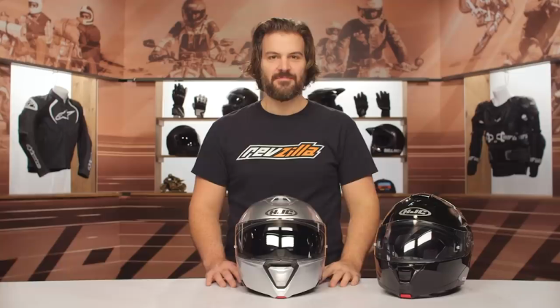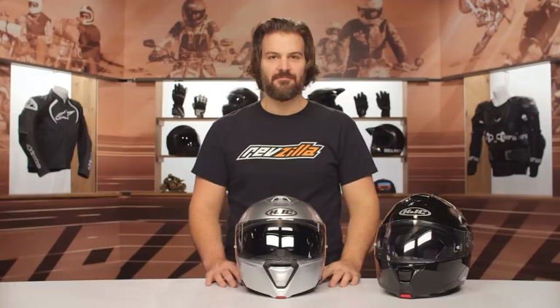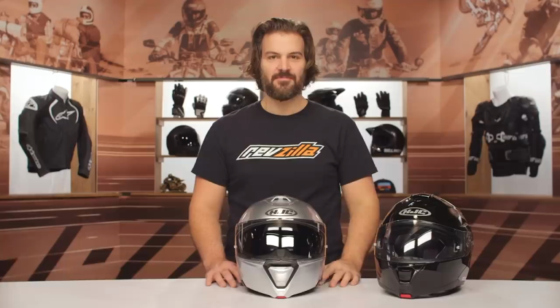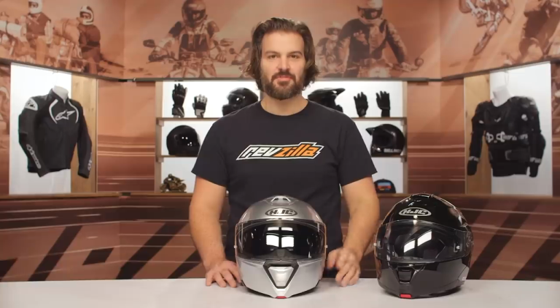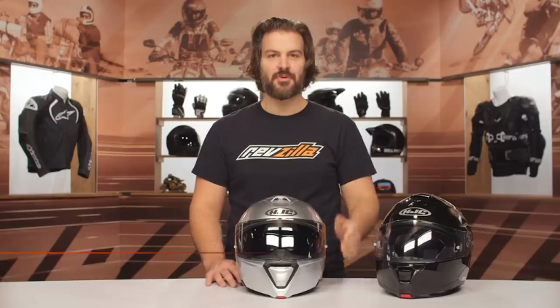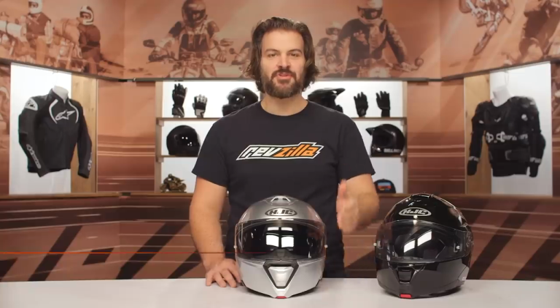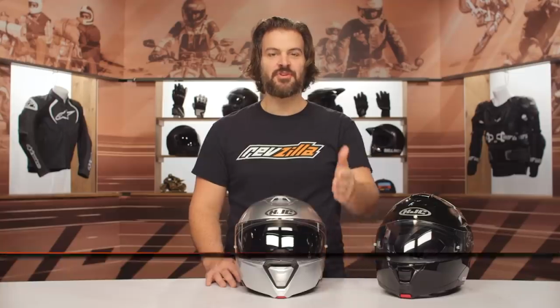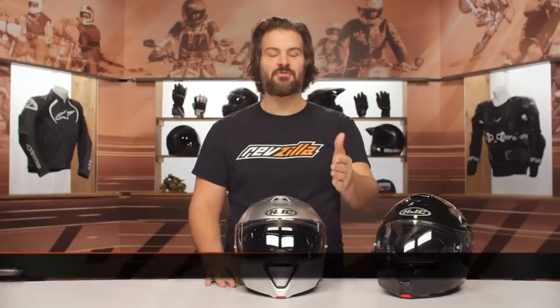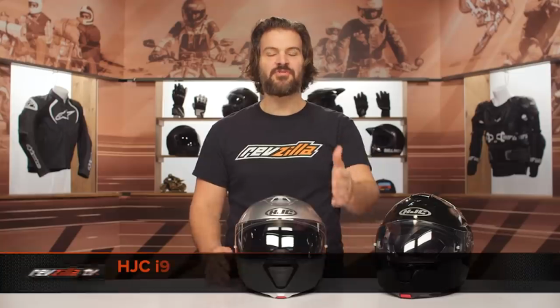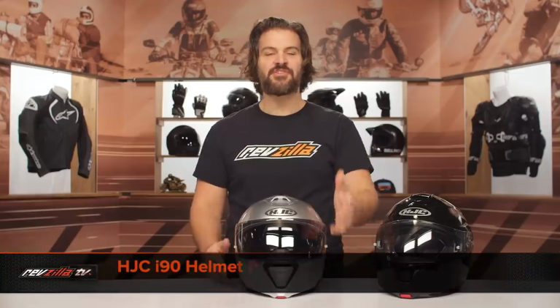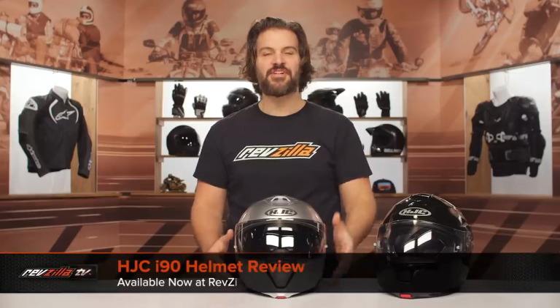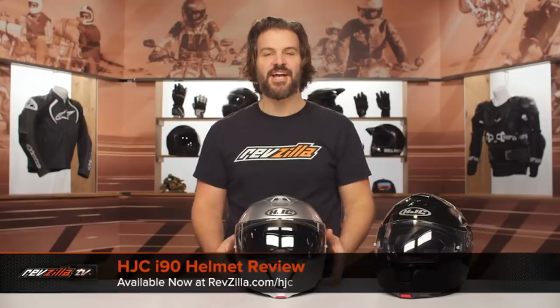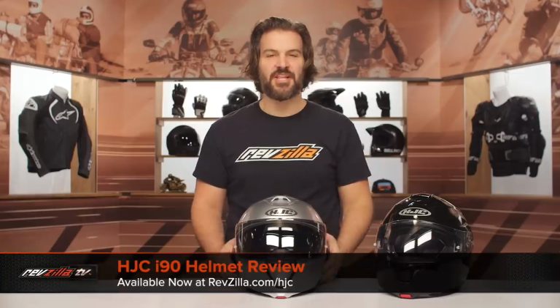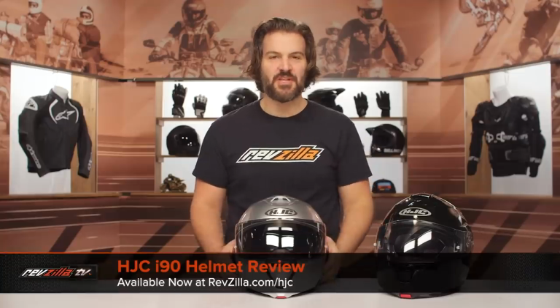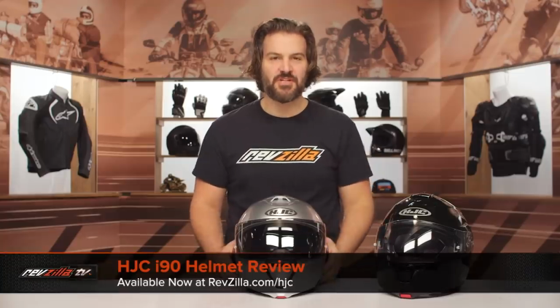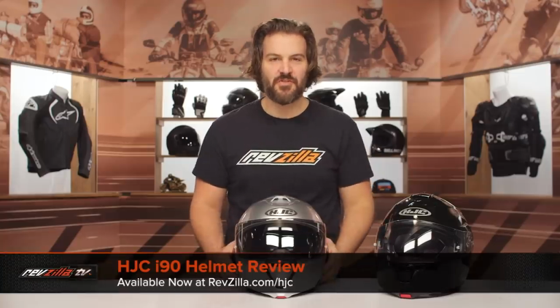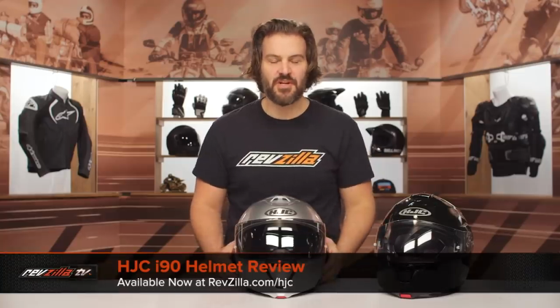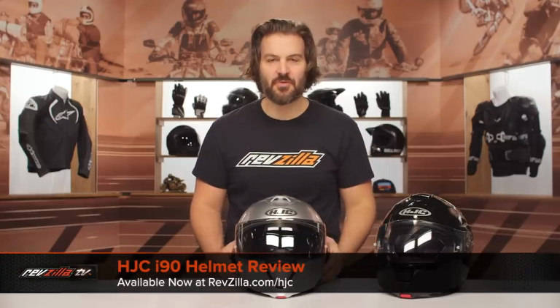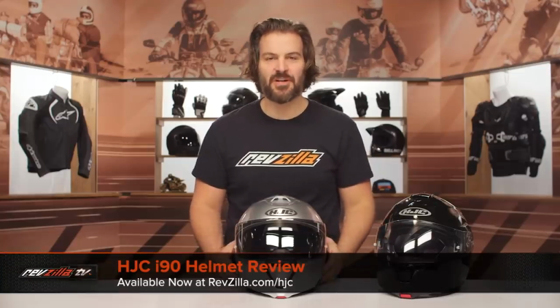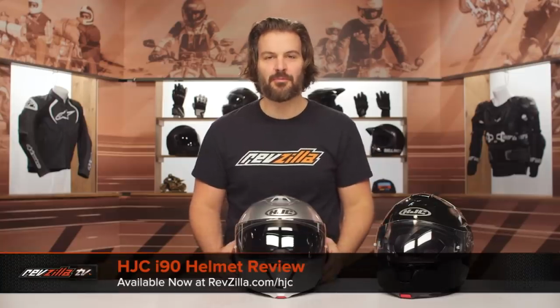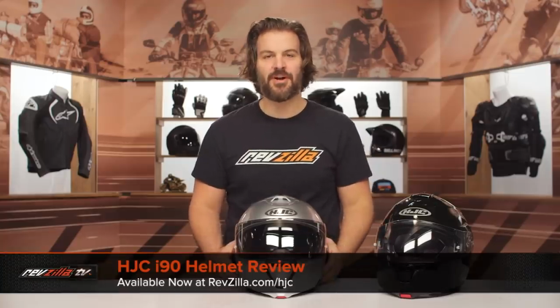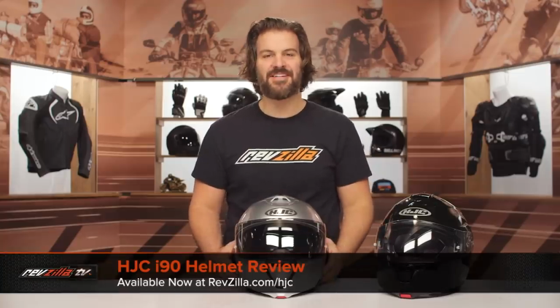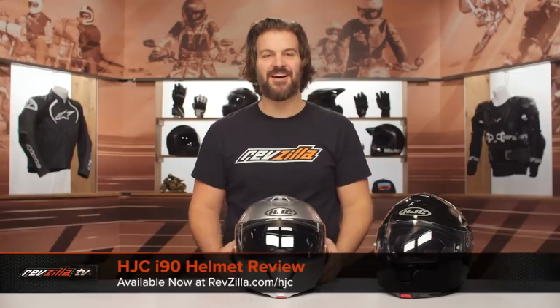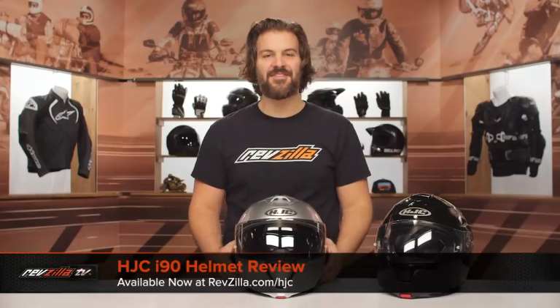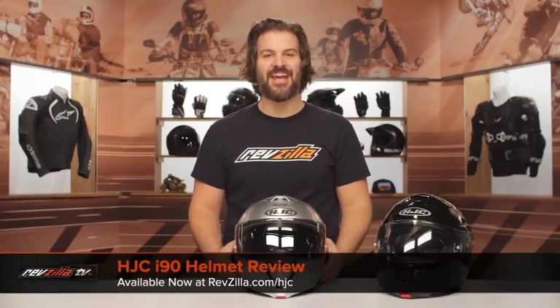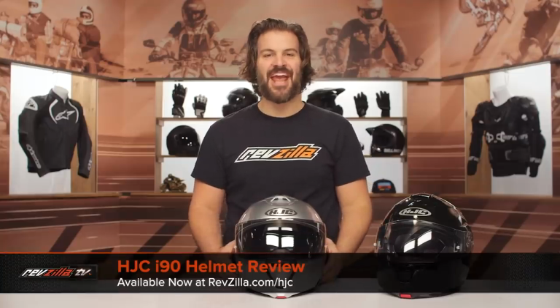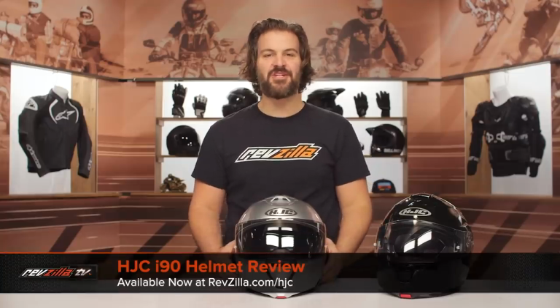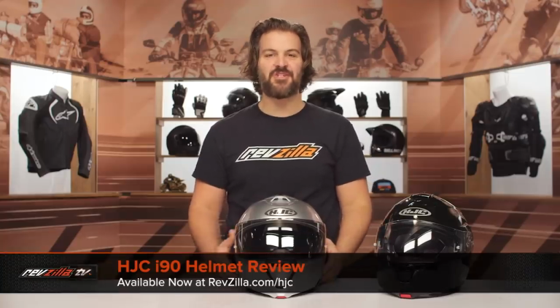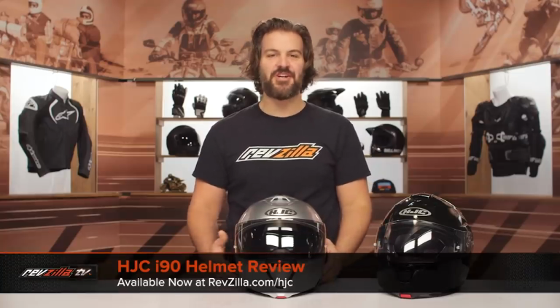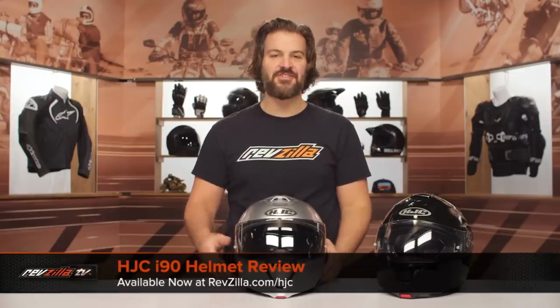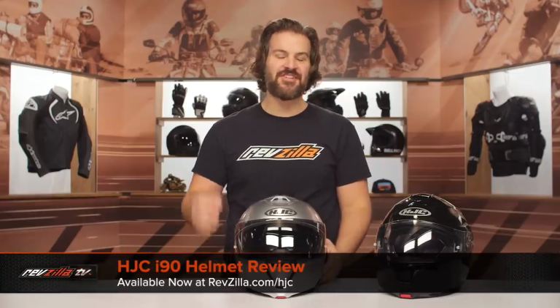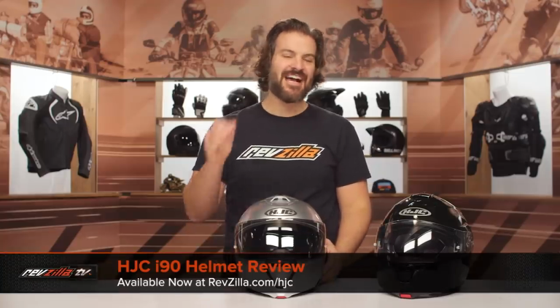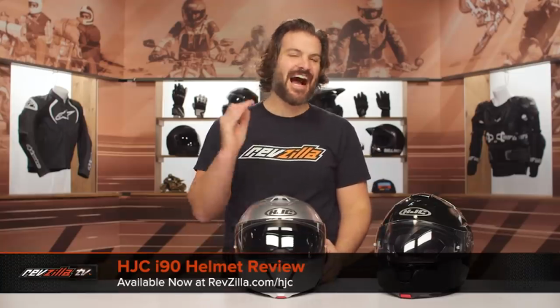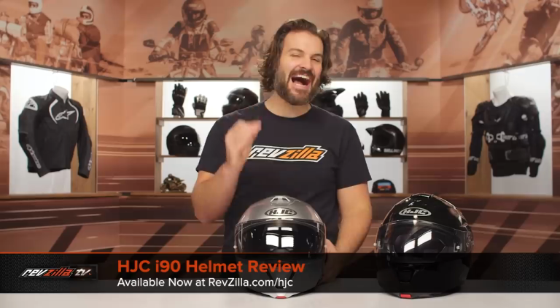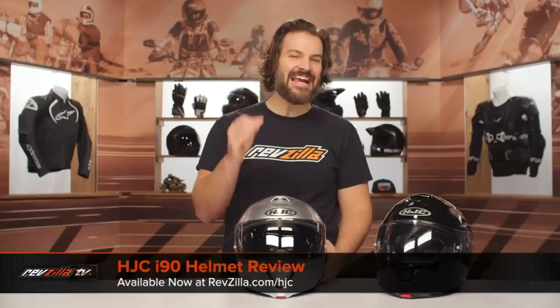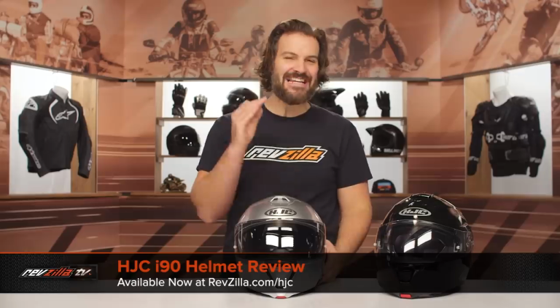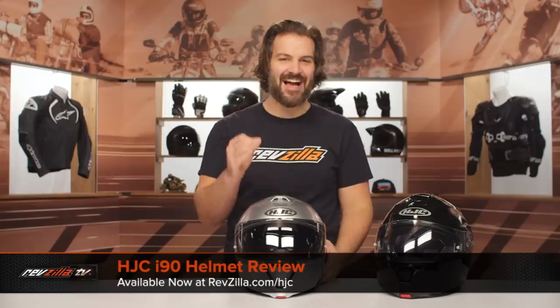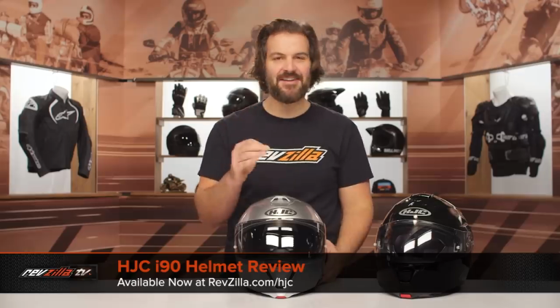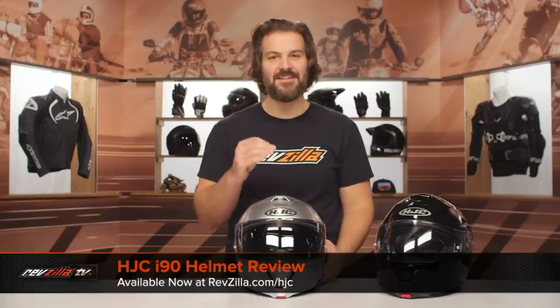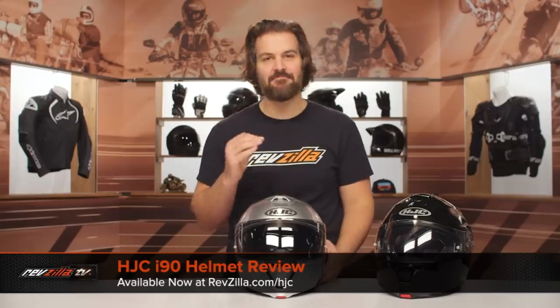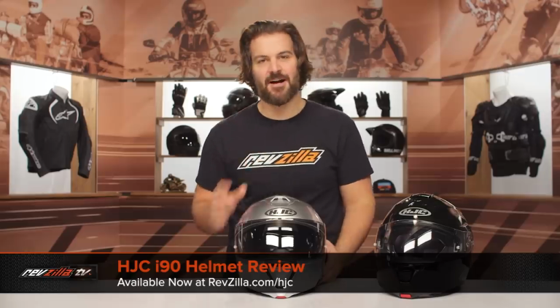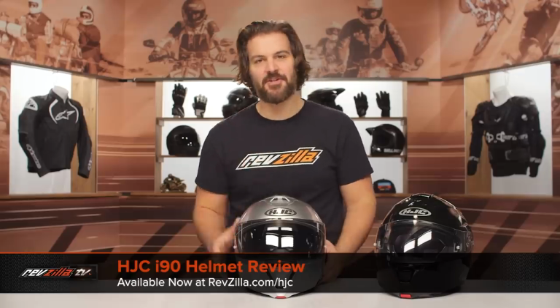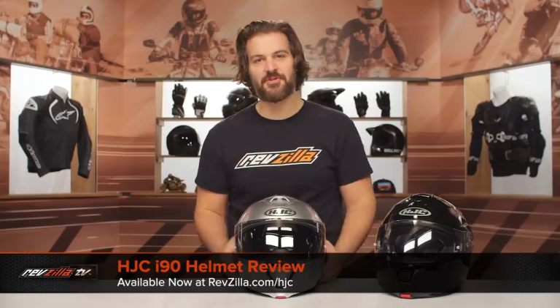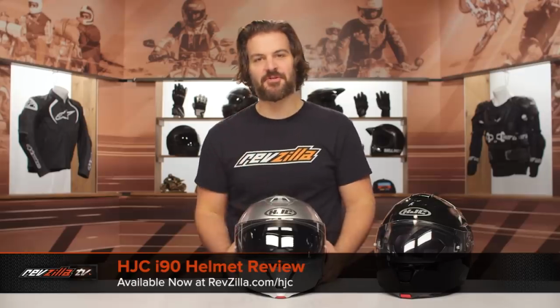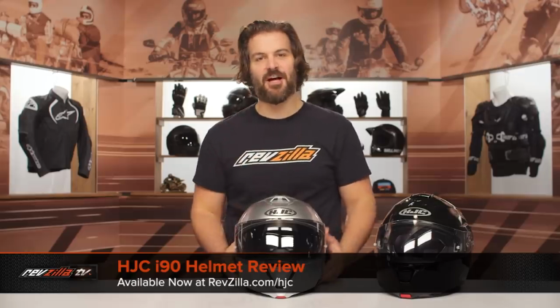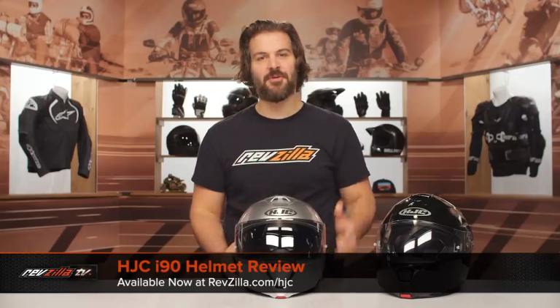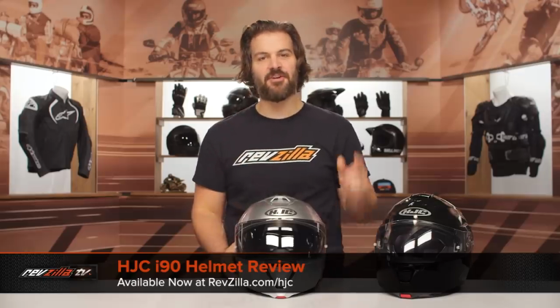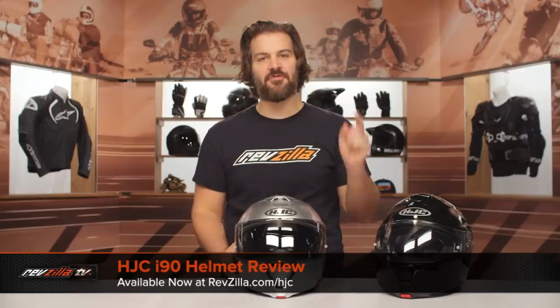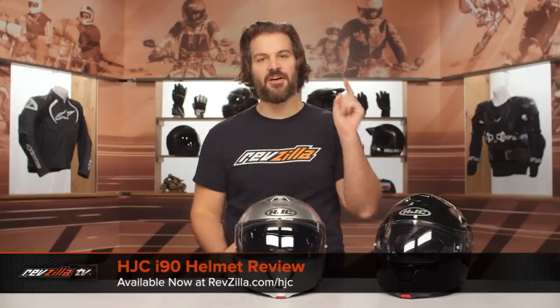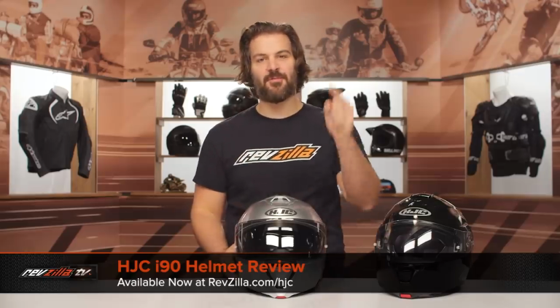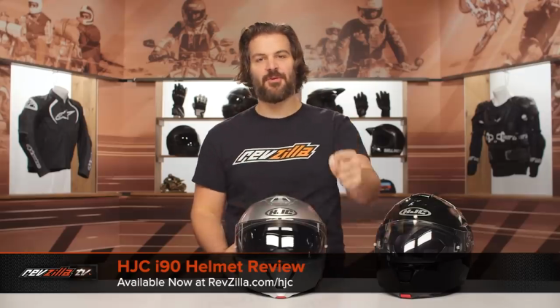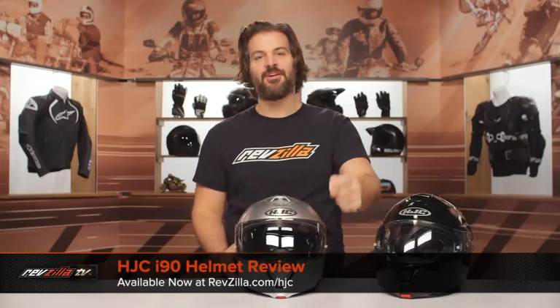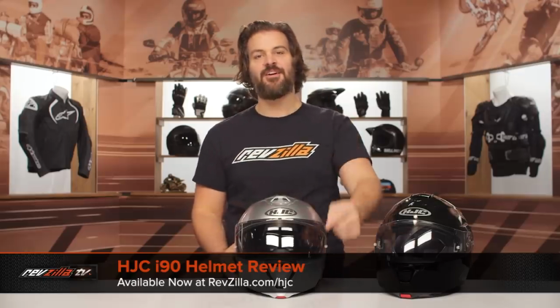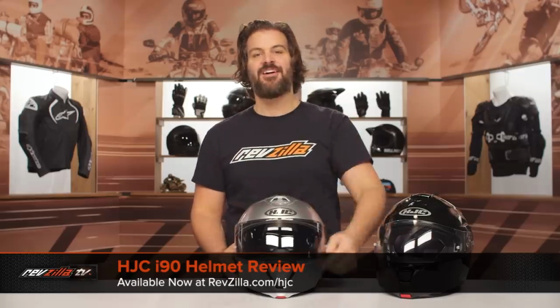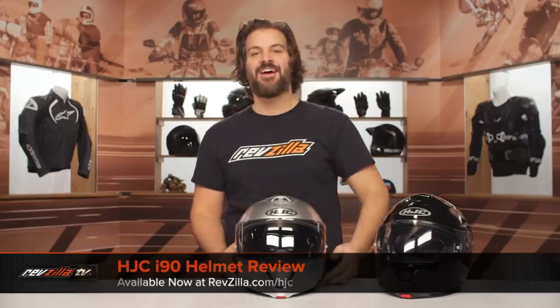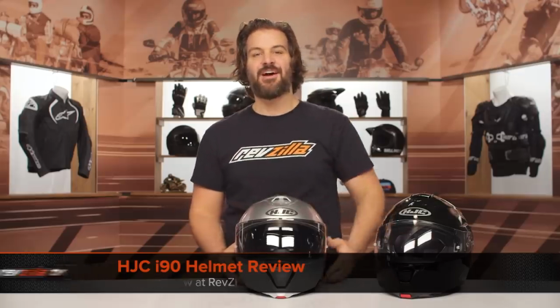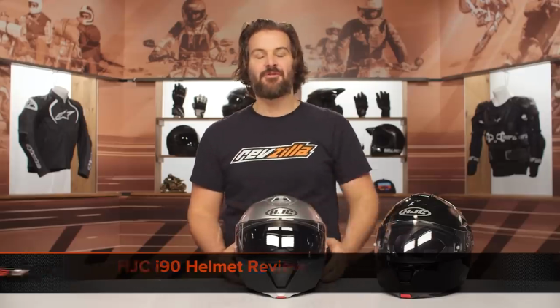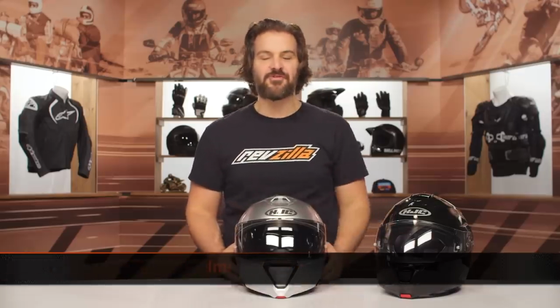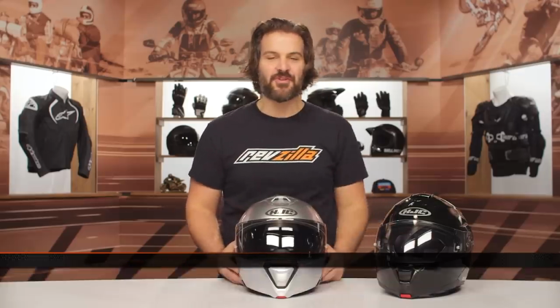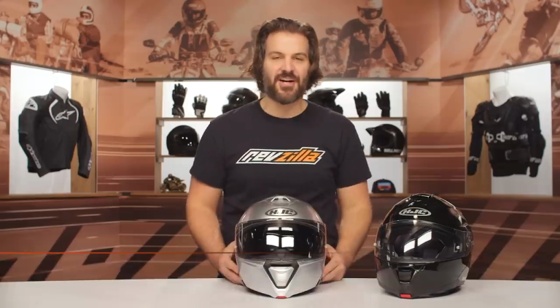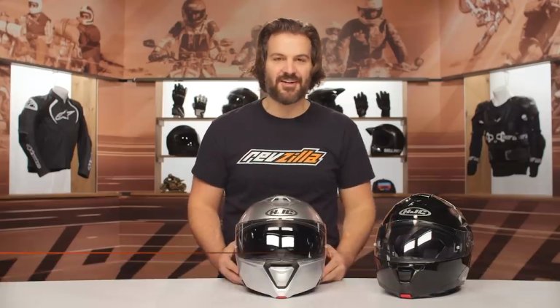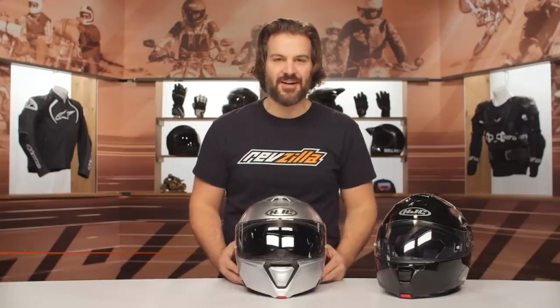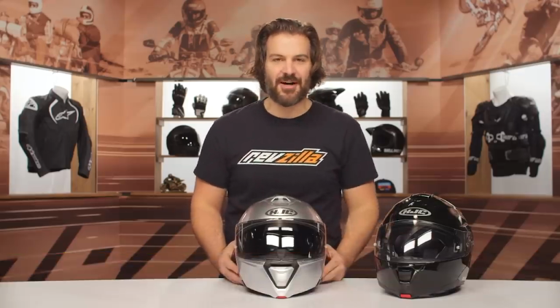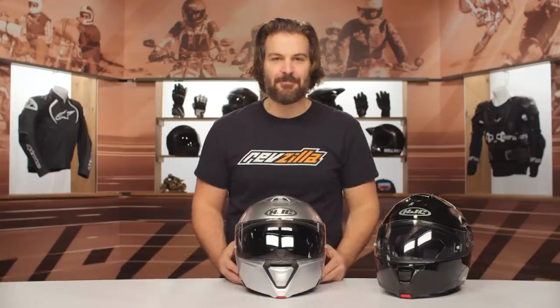Spurgeon here with RevZilla. In this video, we're going to break down the HJC I-90 Modular Helmet, available at RevZilla.com.